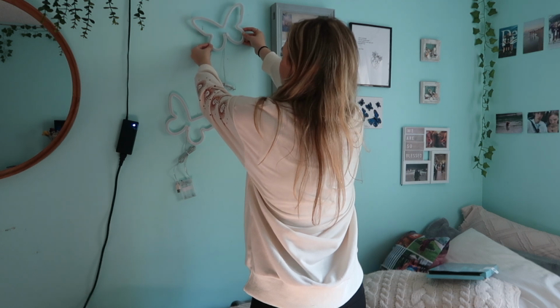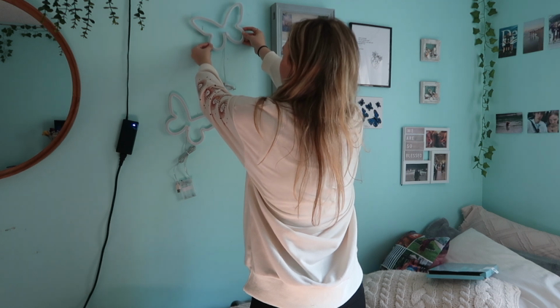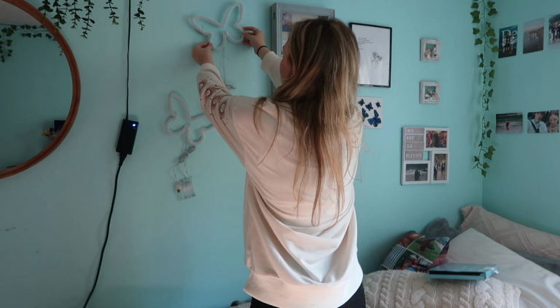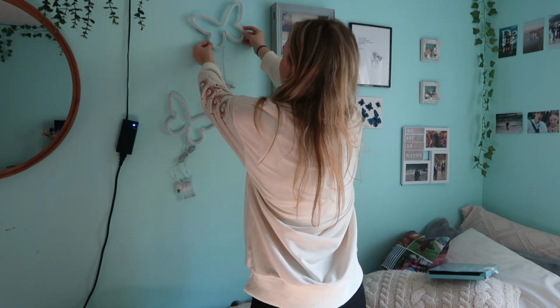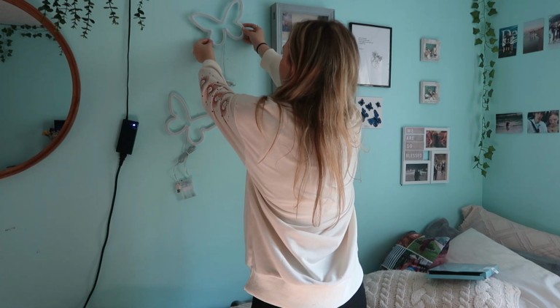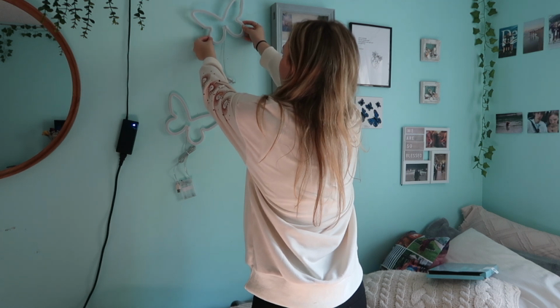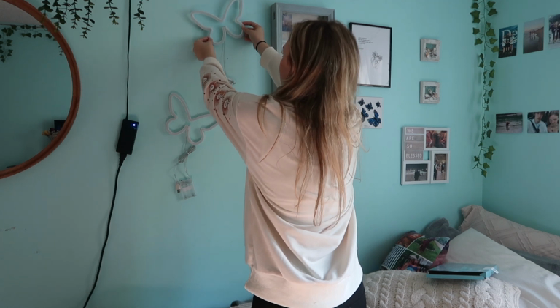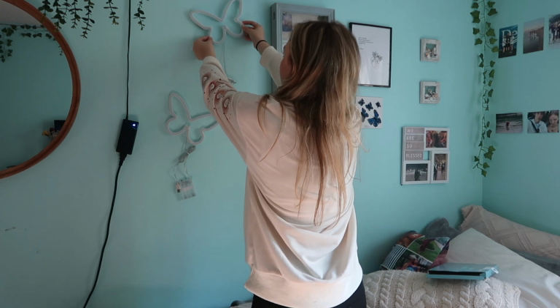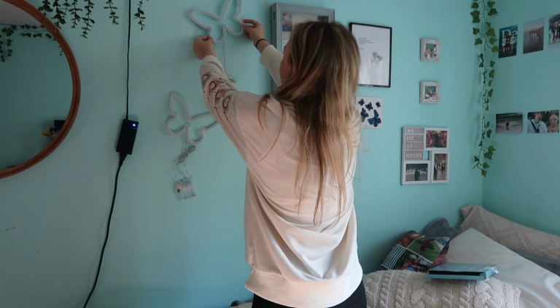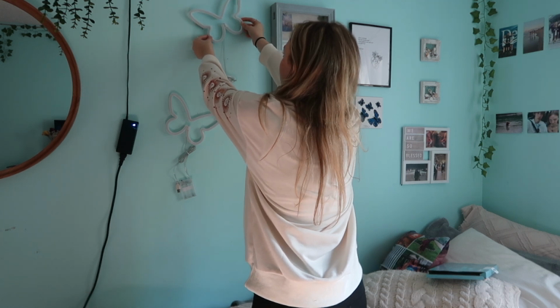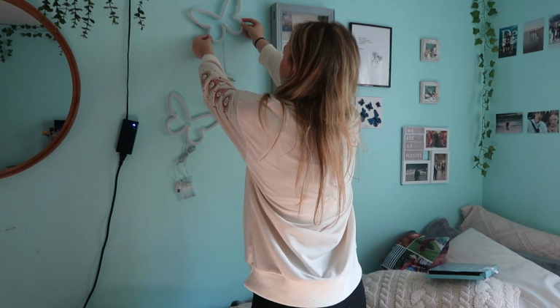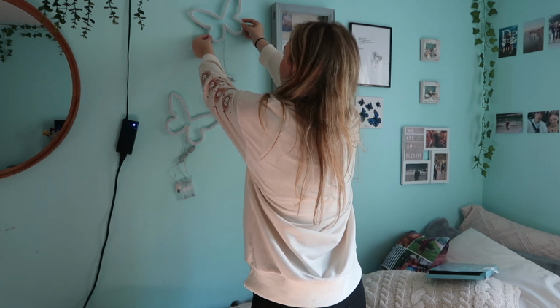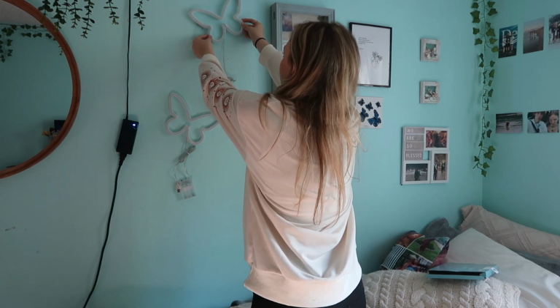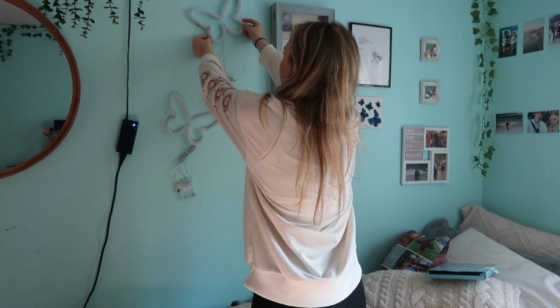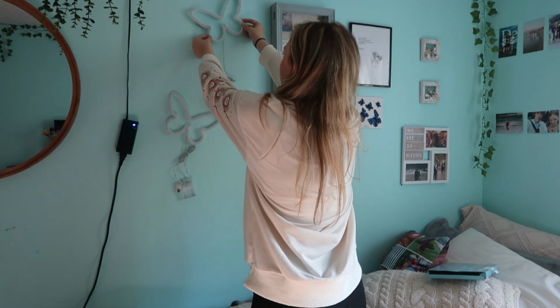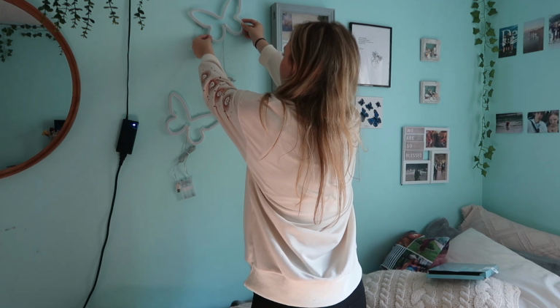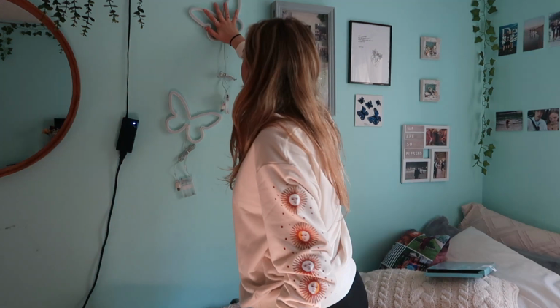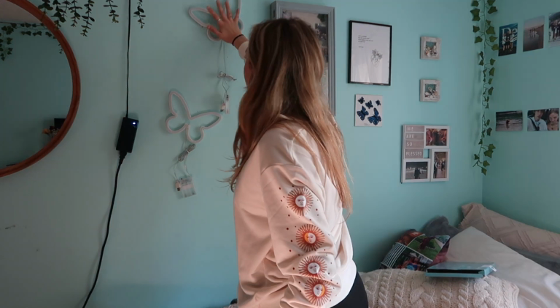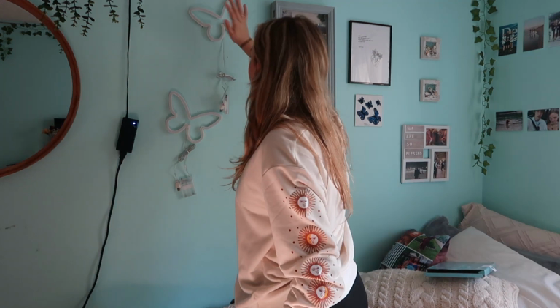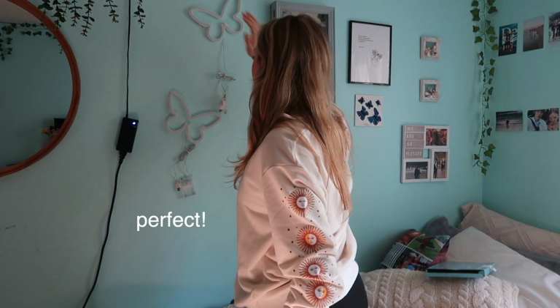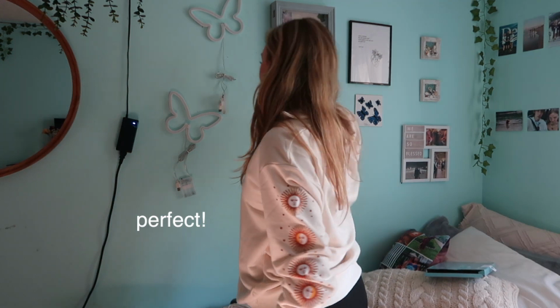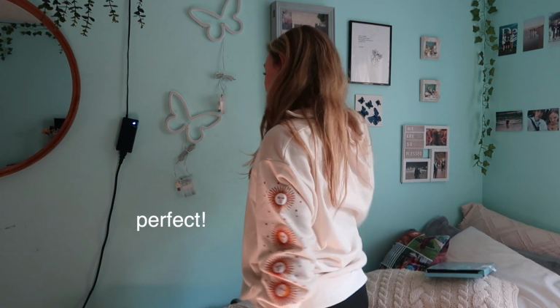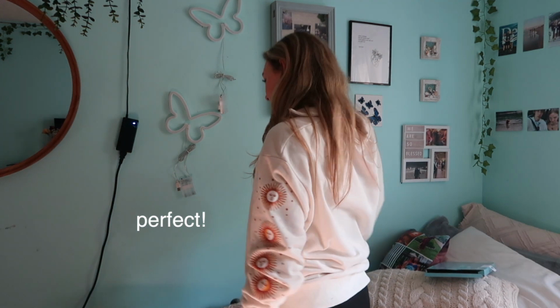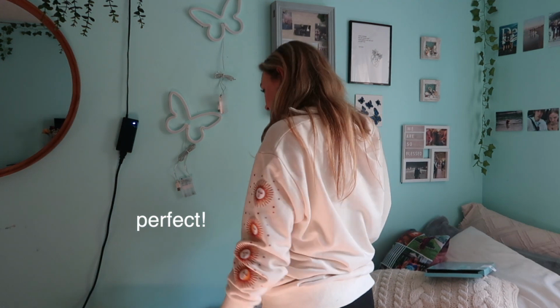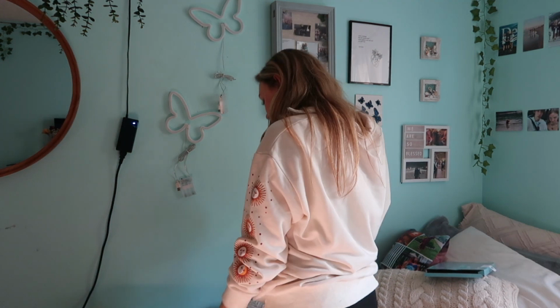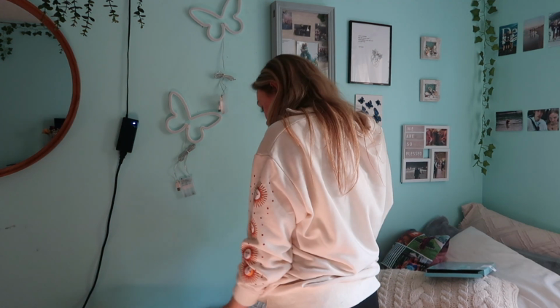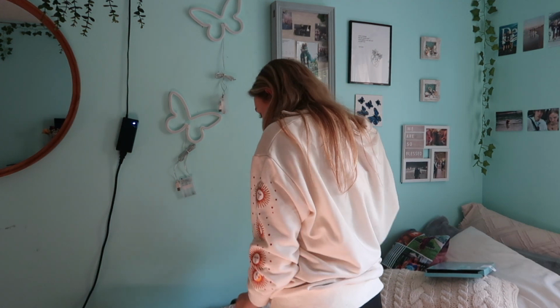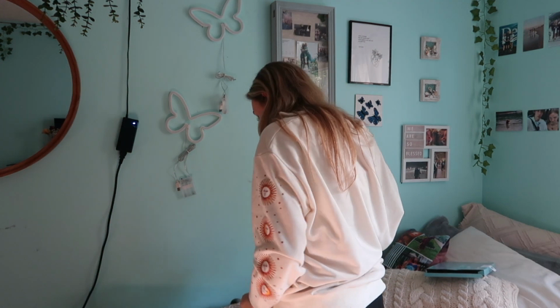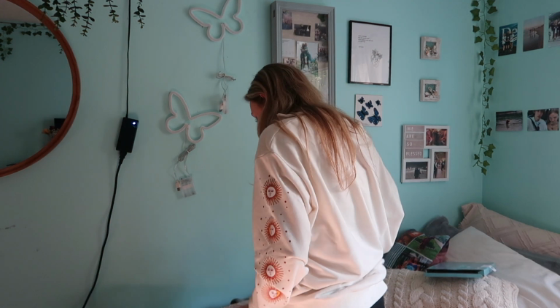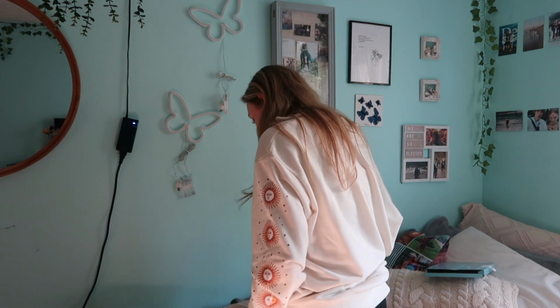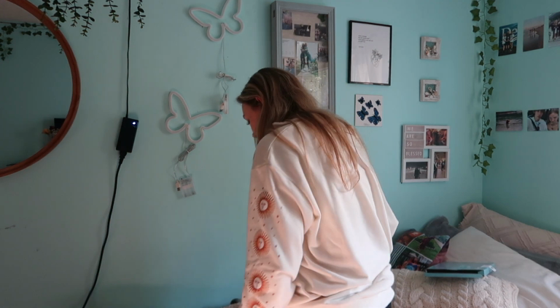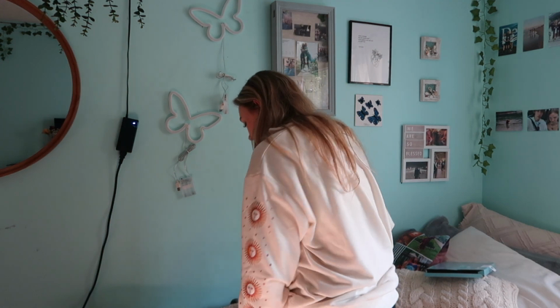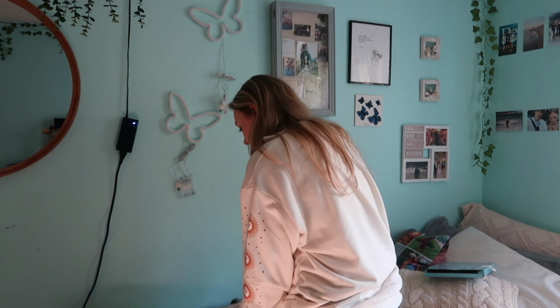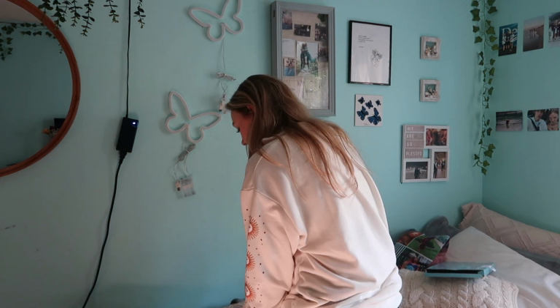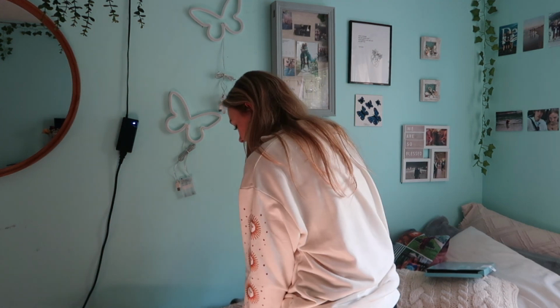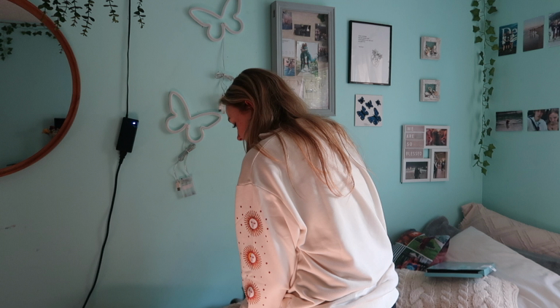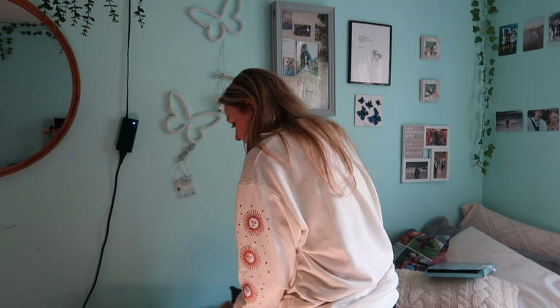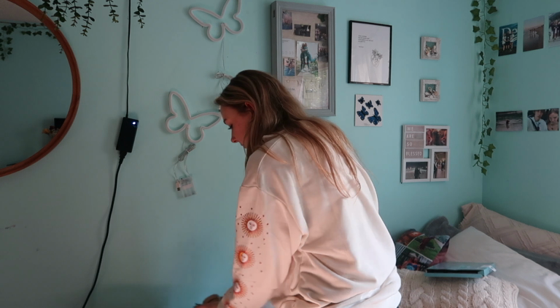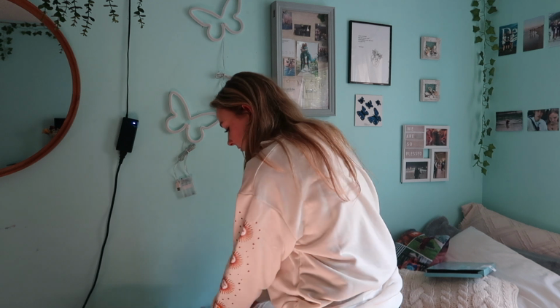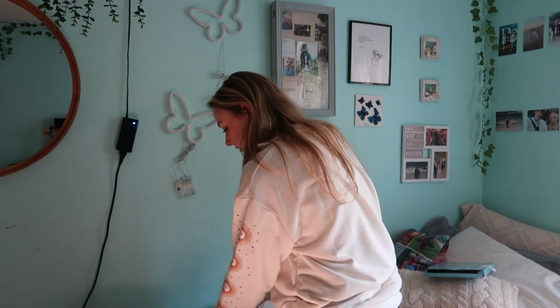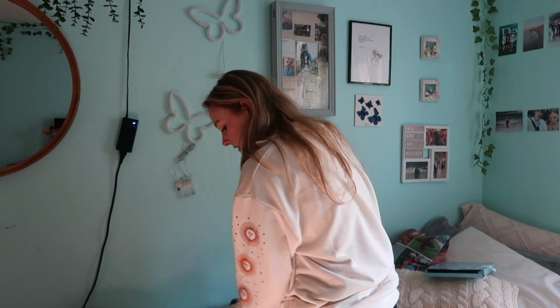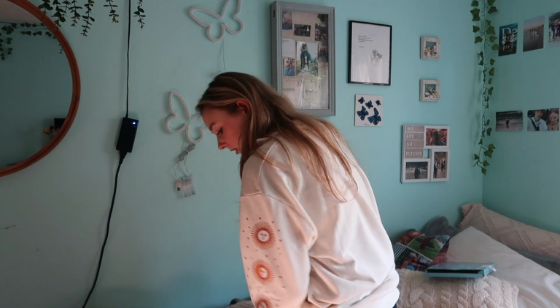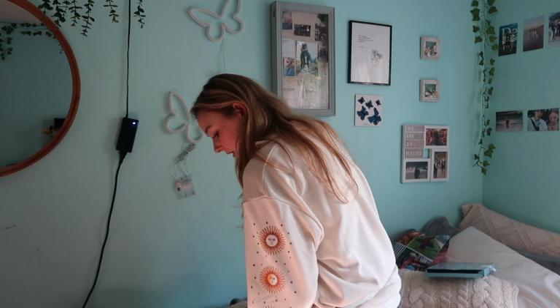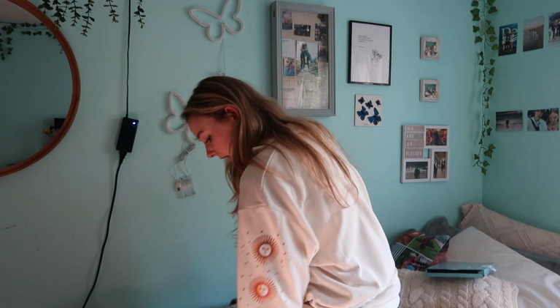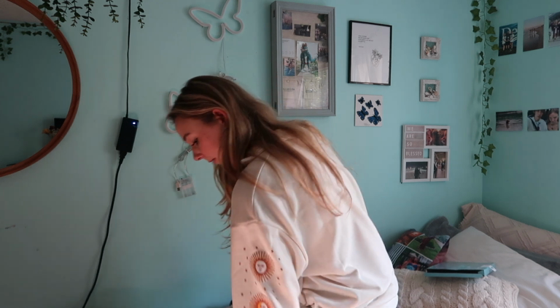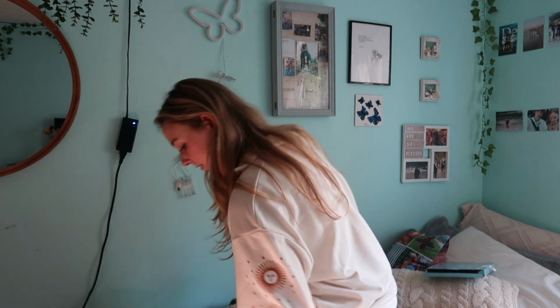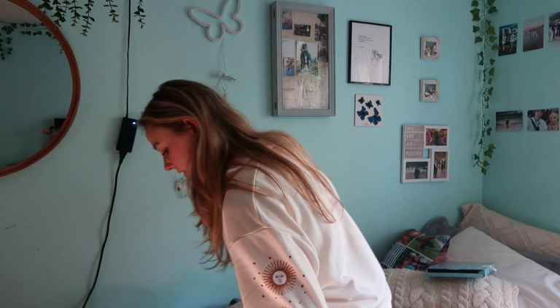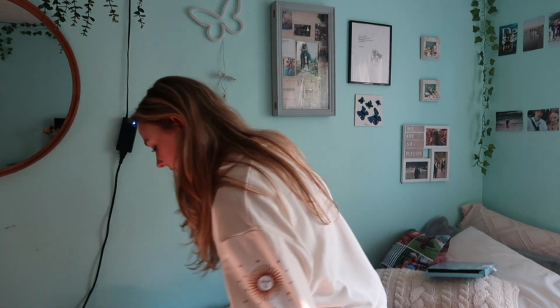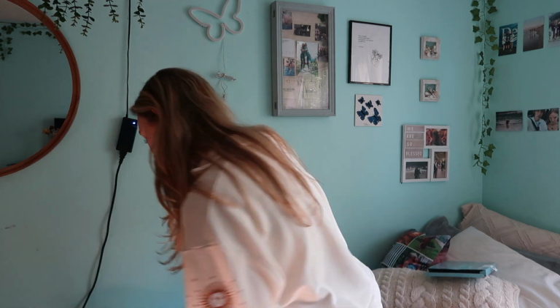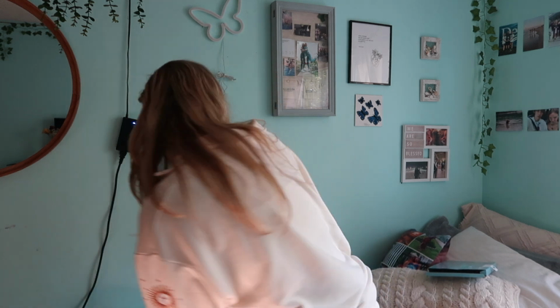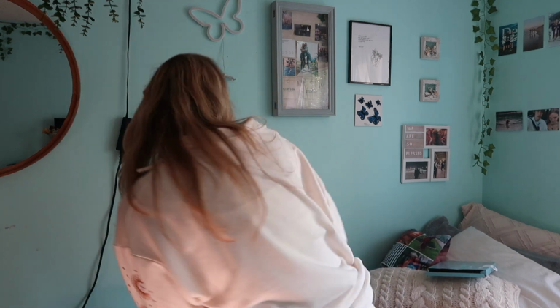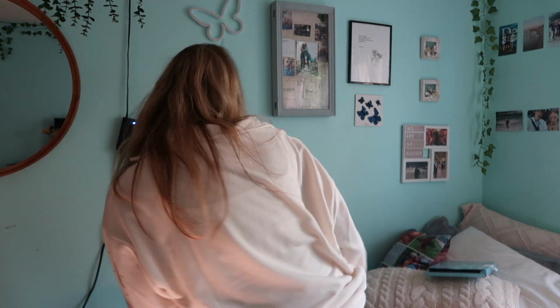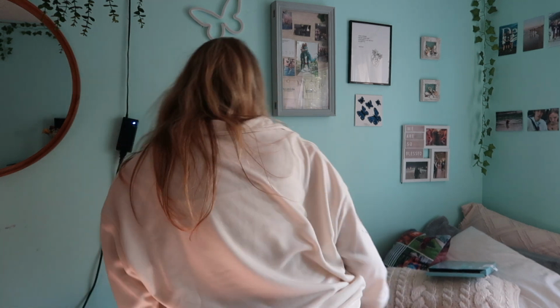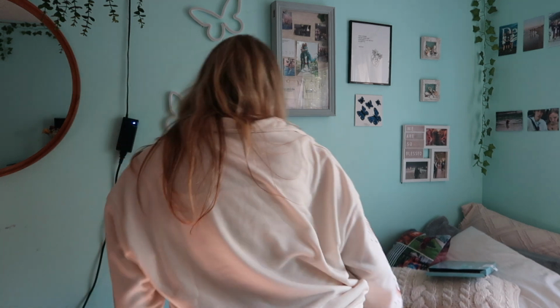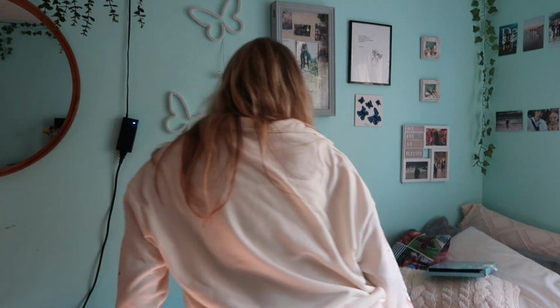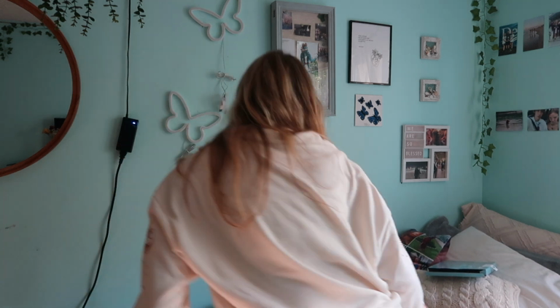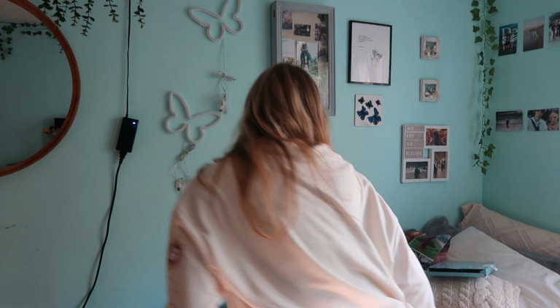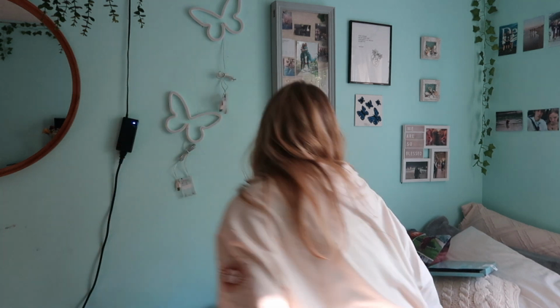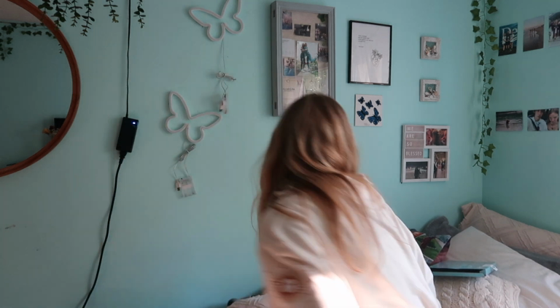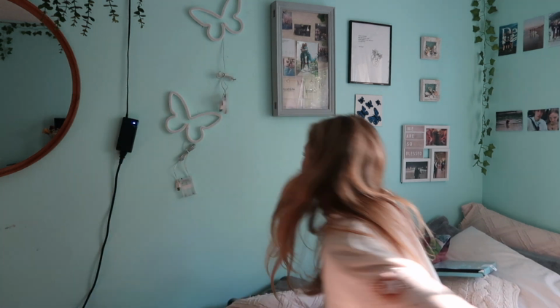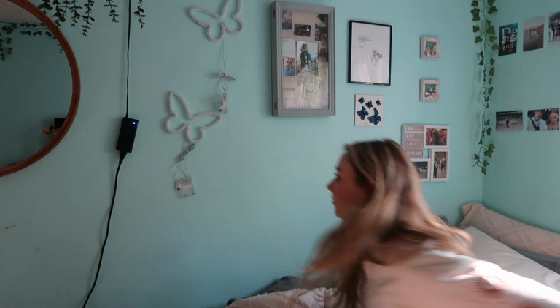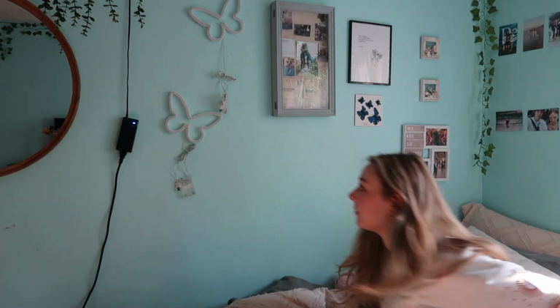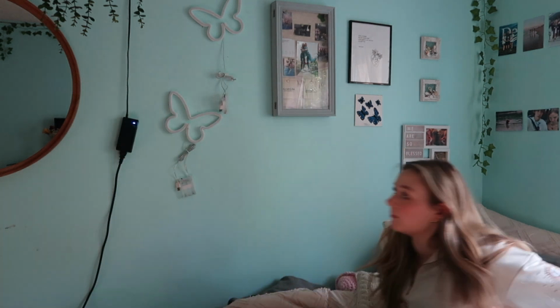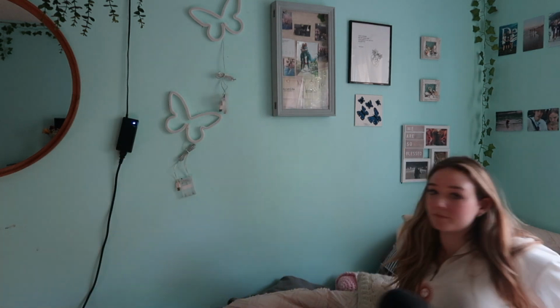Perfect! So those are up now. I'm gonna go grab some batteries and hook them up.